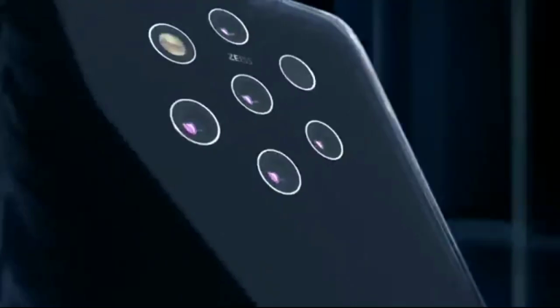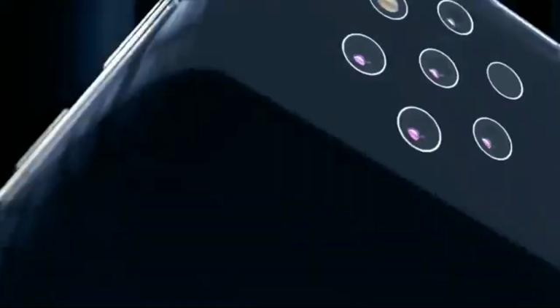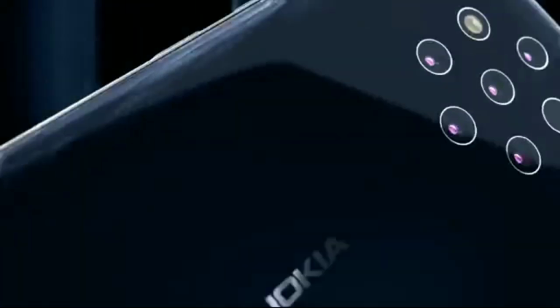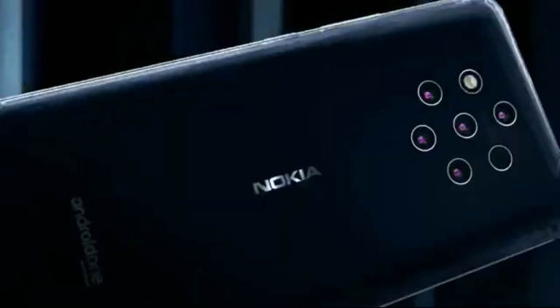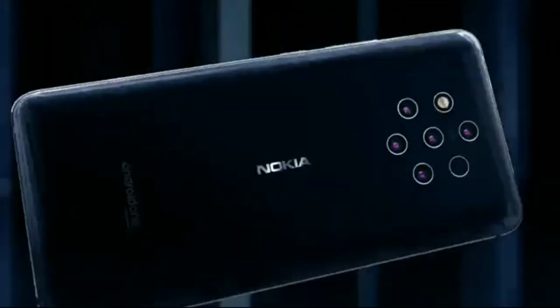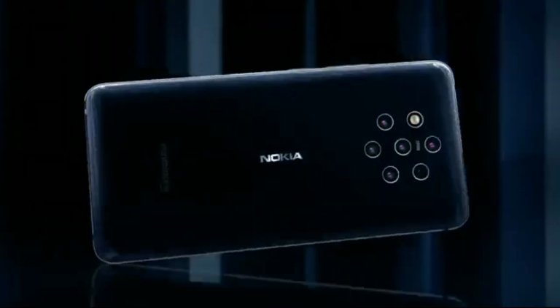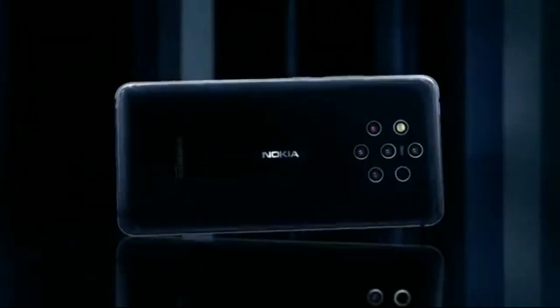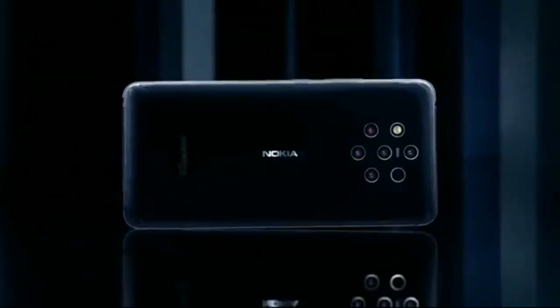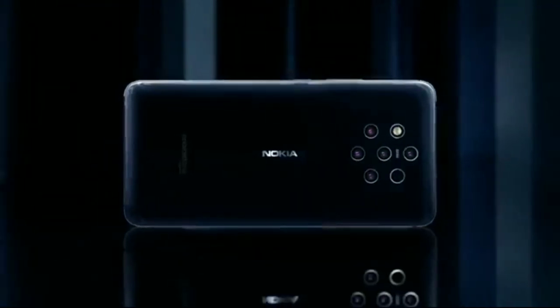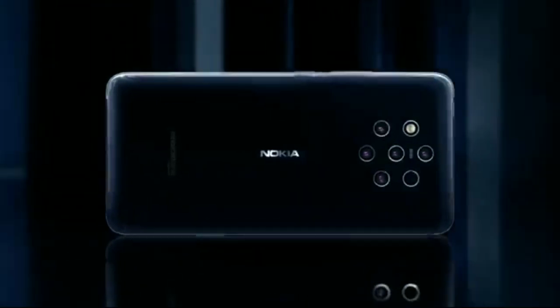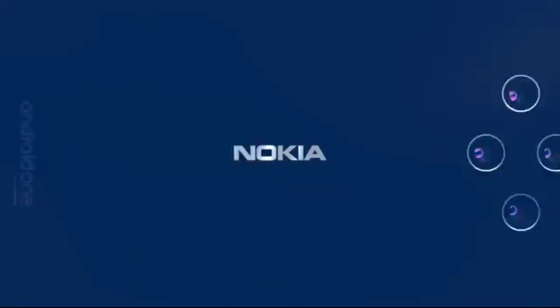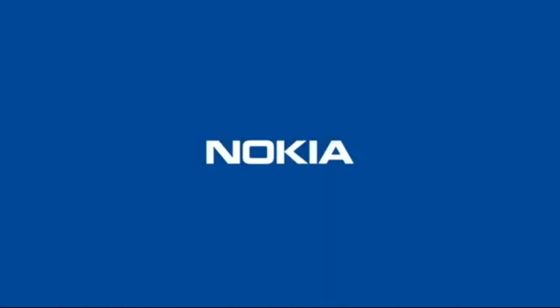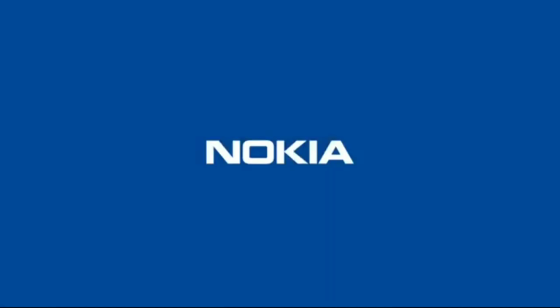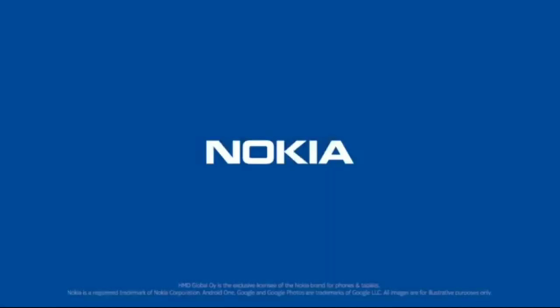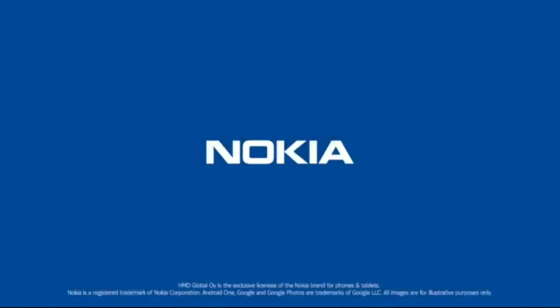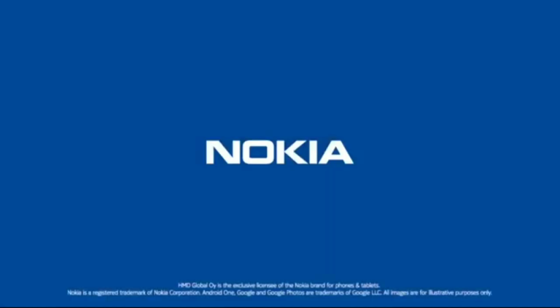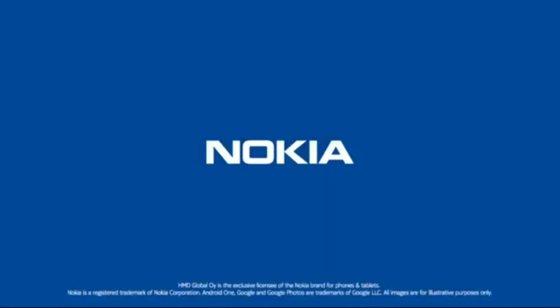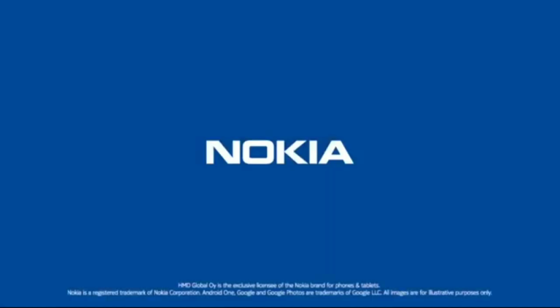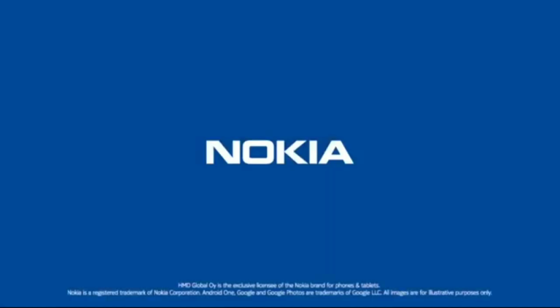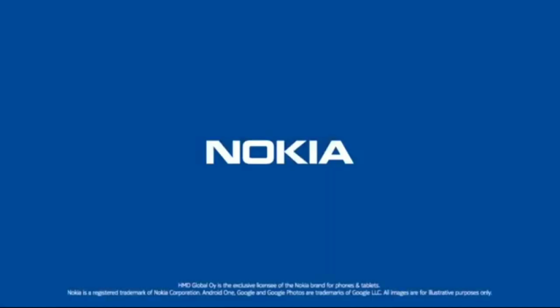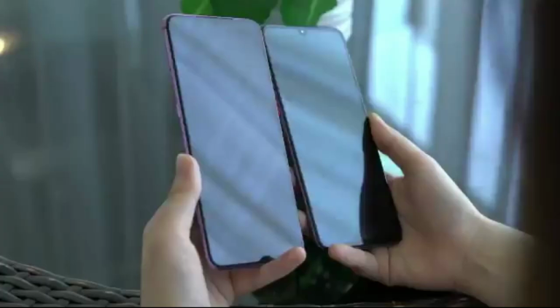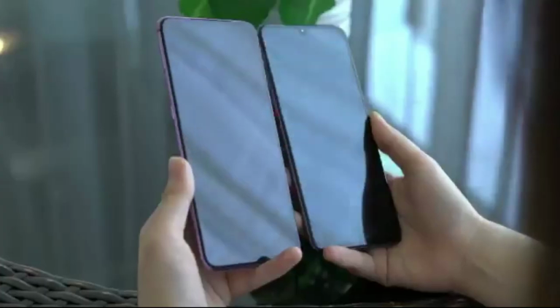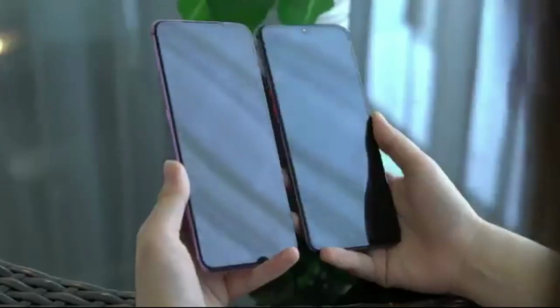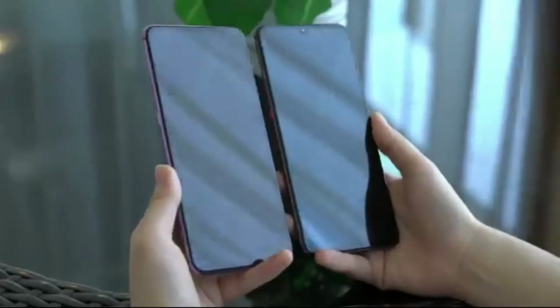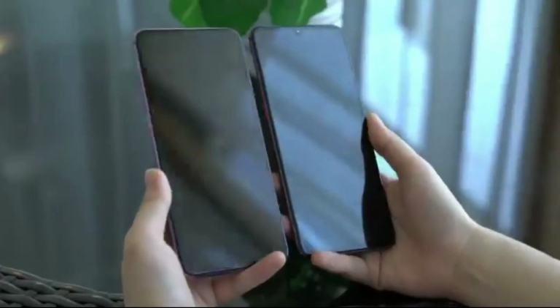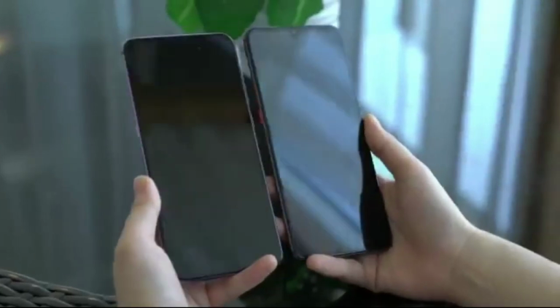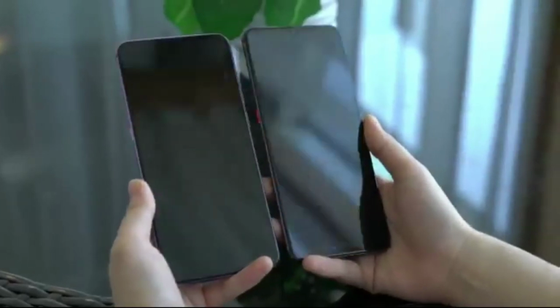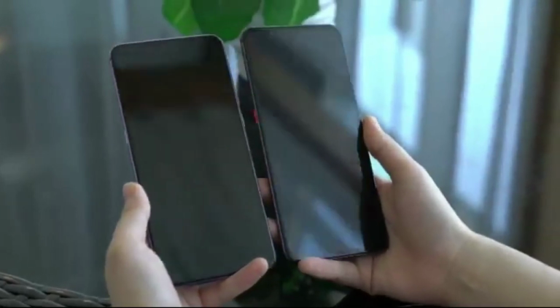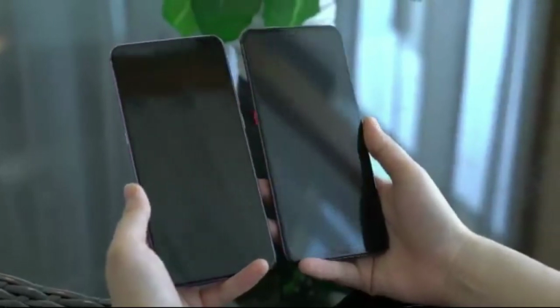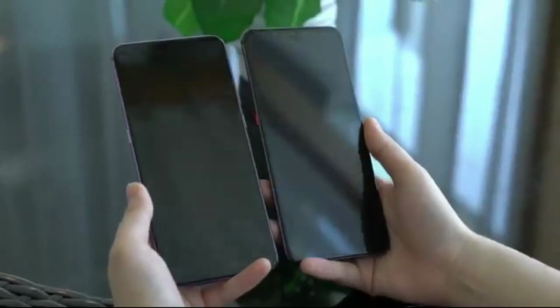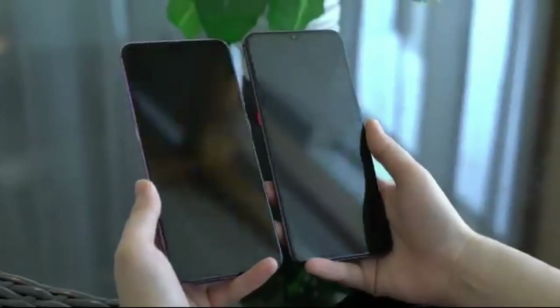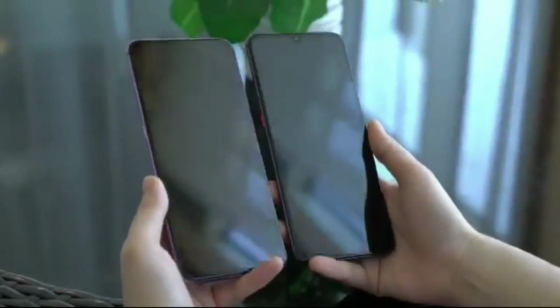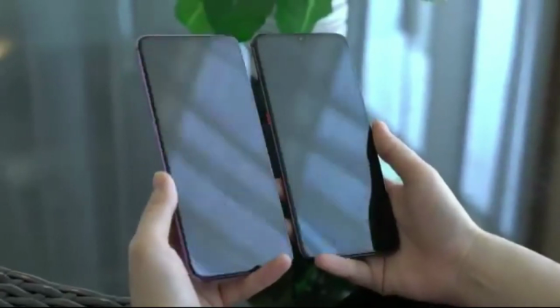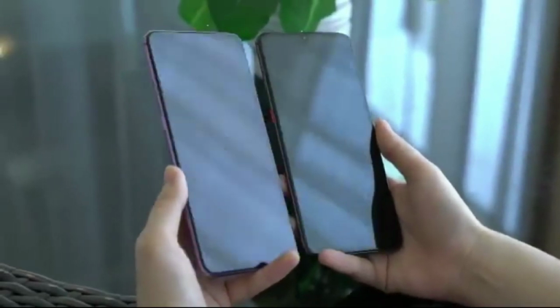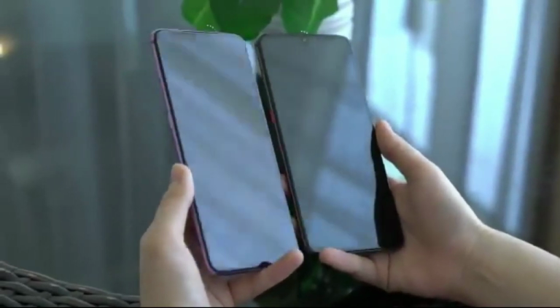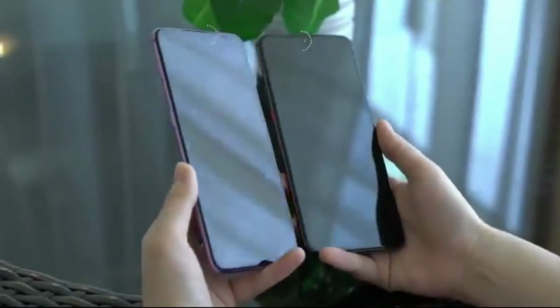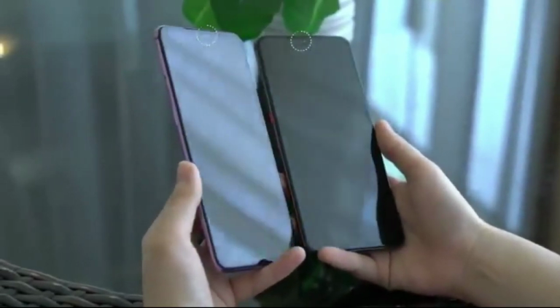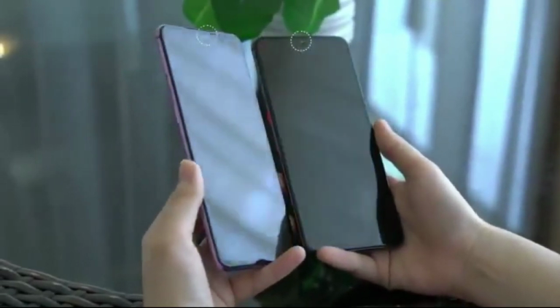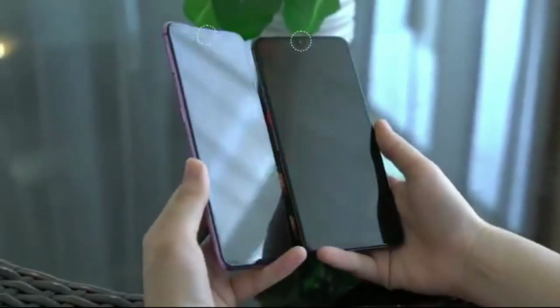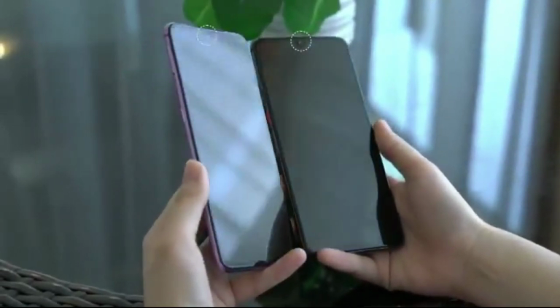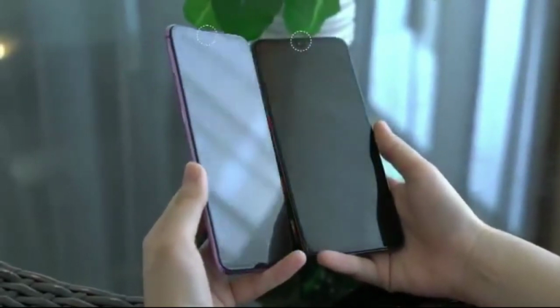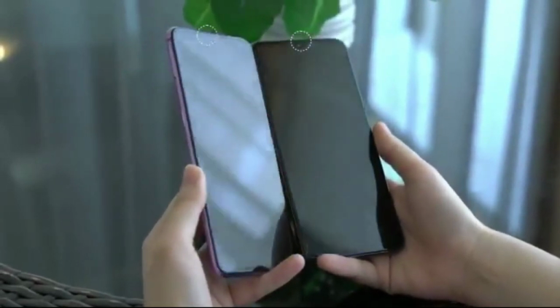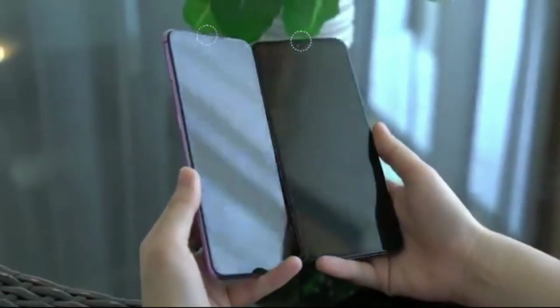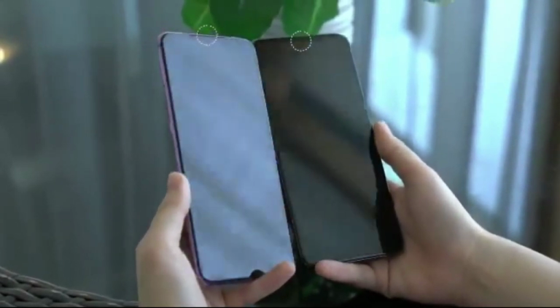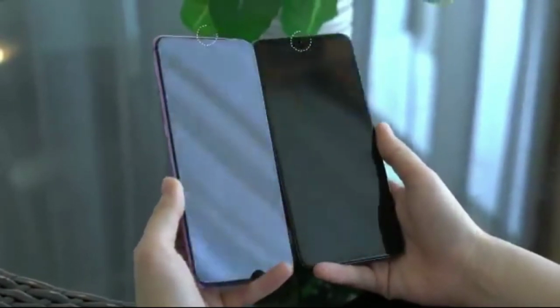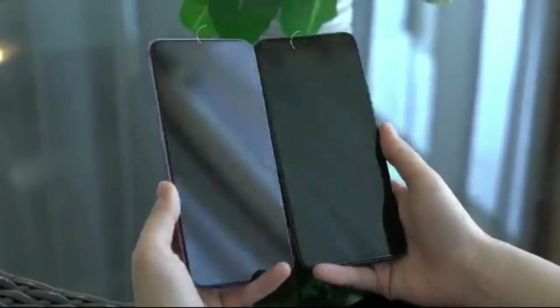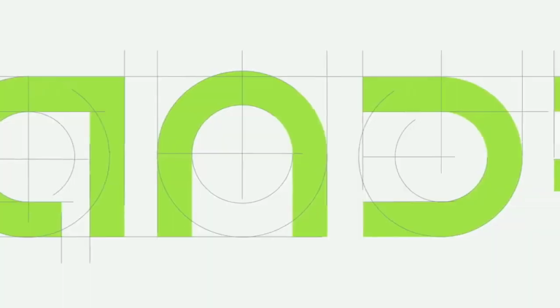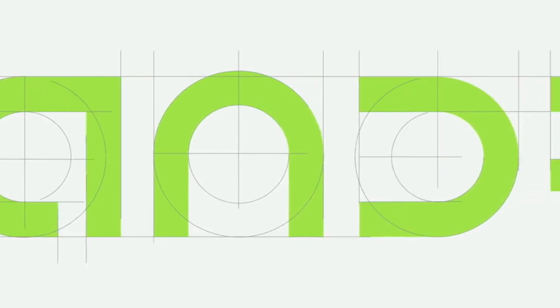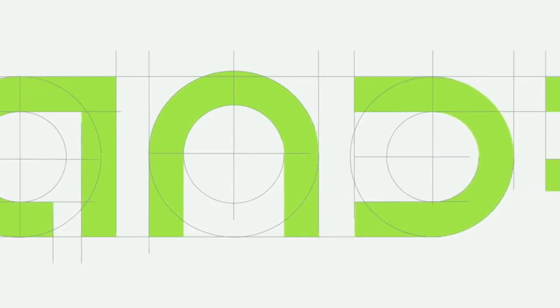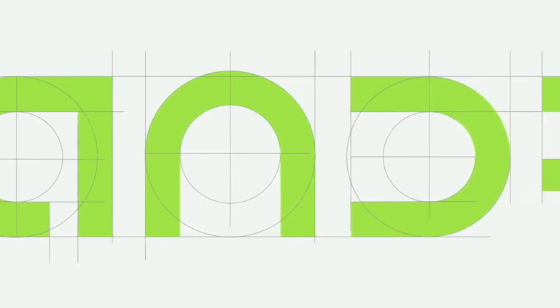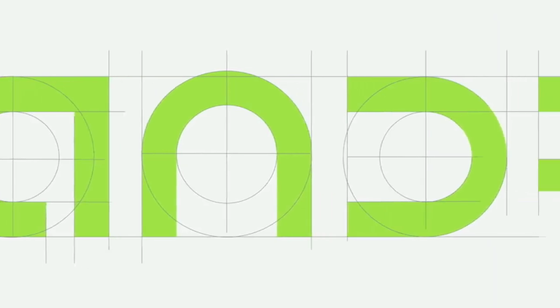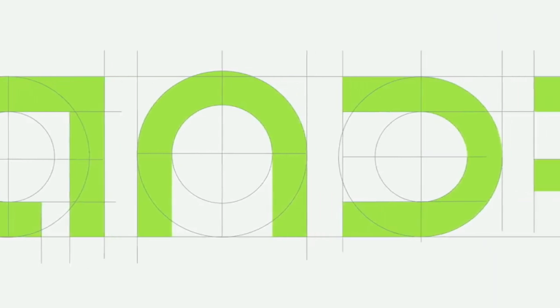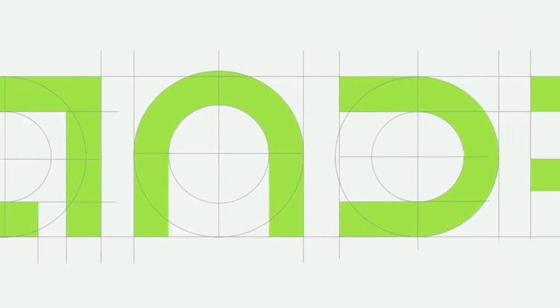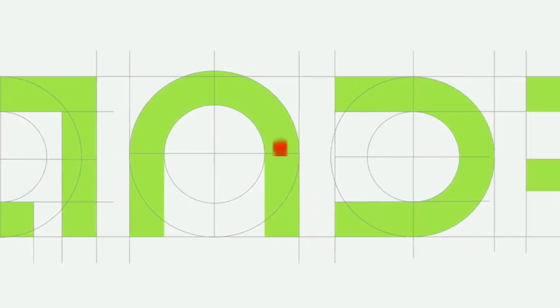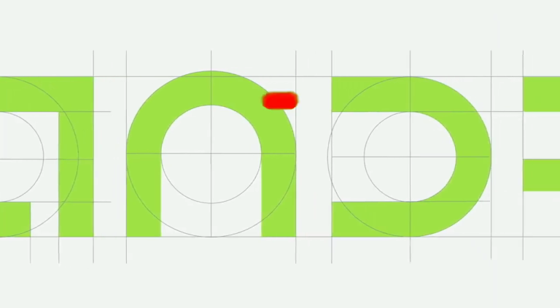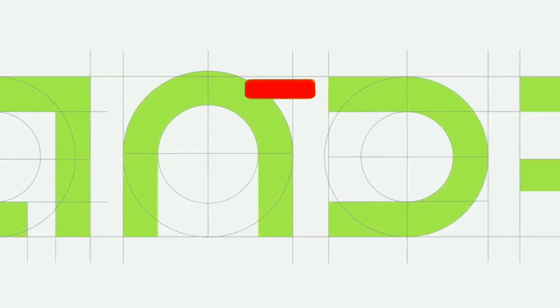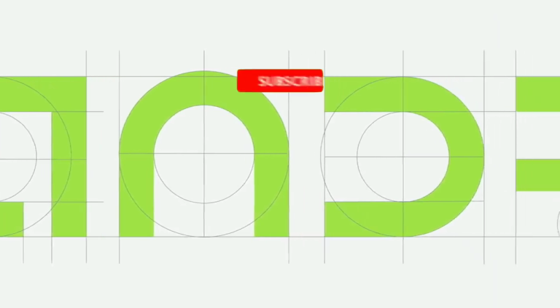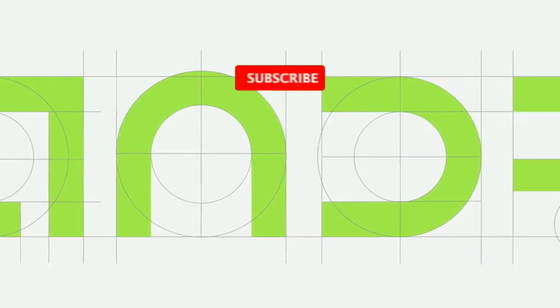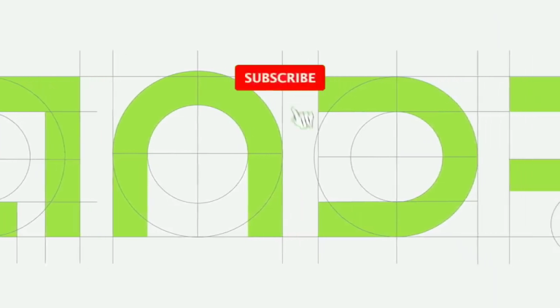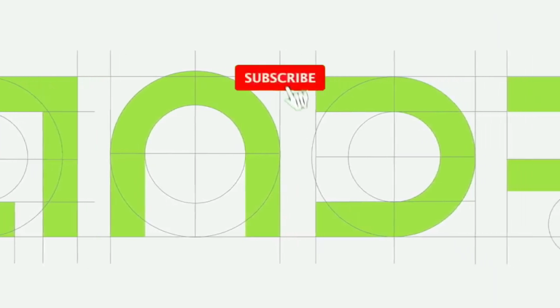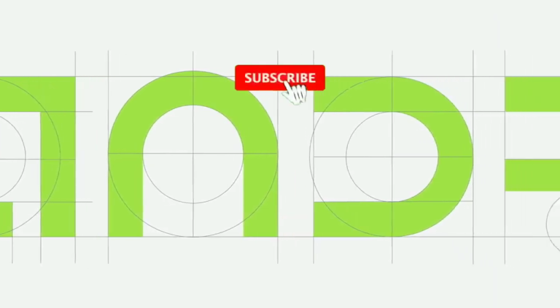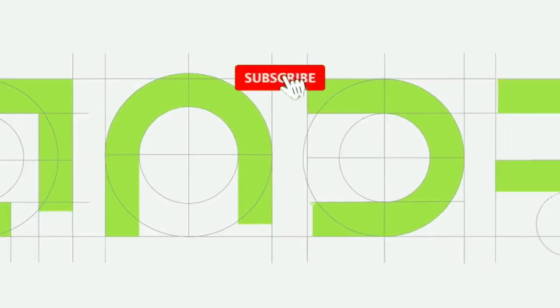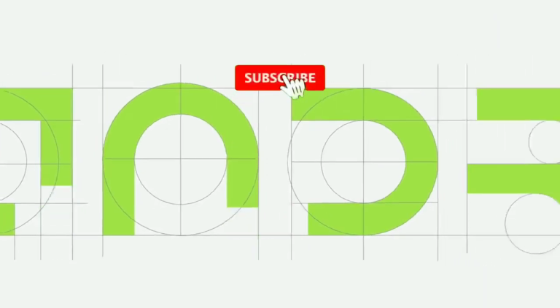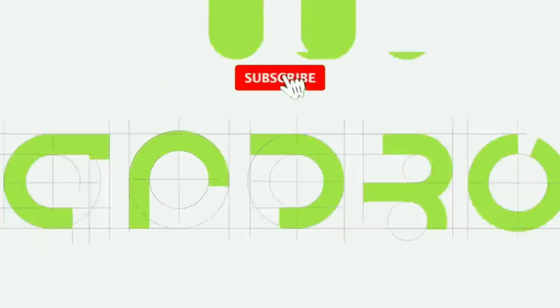Nokia is about to surprise everyone with the world's first under-display camera smartphone. I am Ken O and this is Encore Tech.